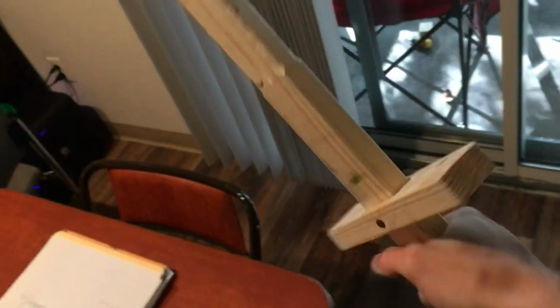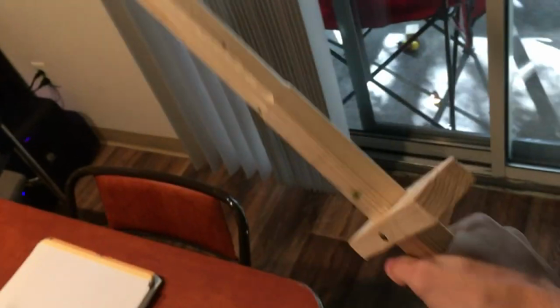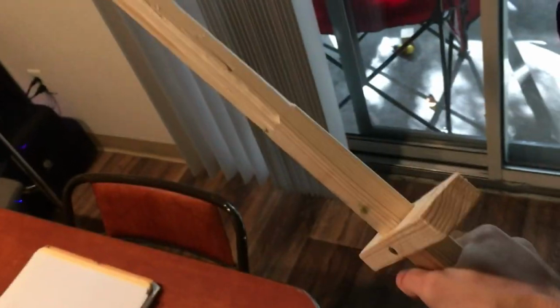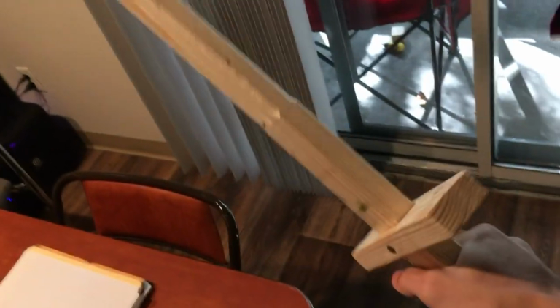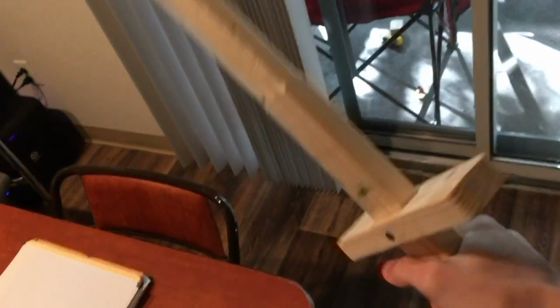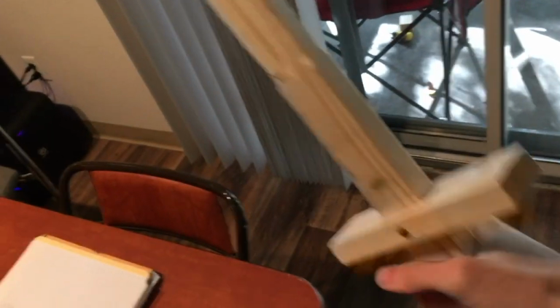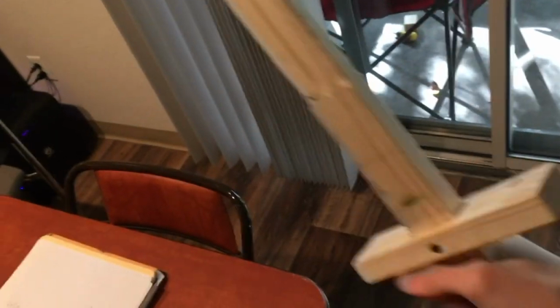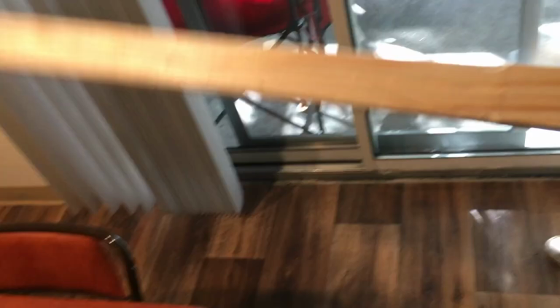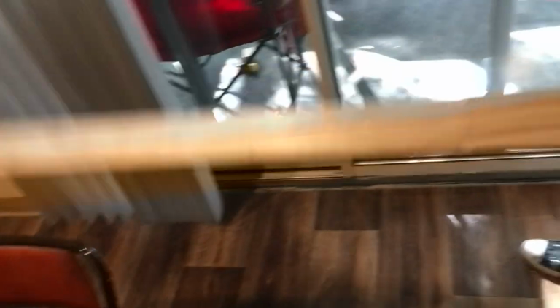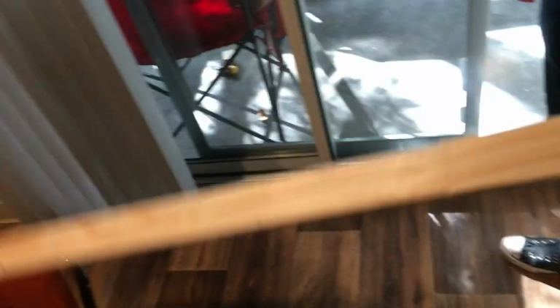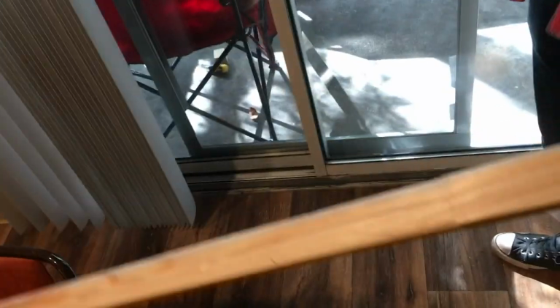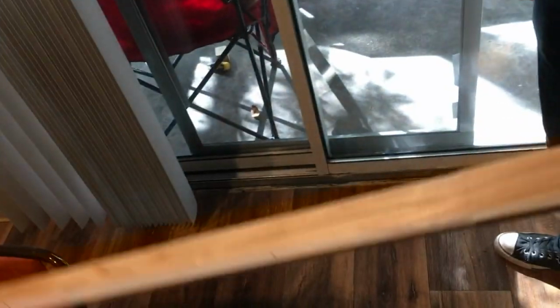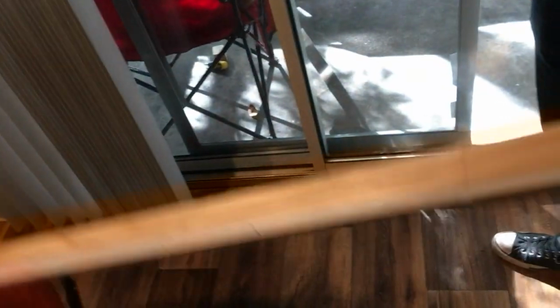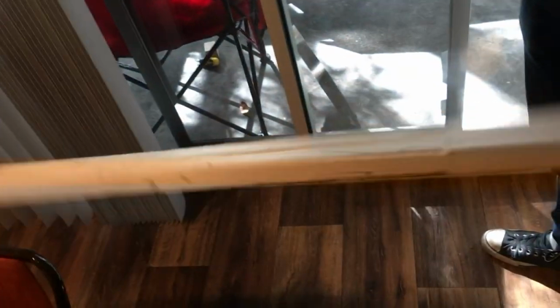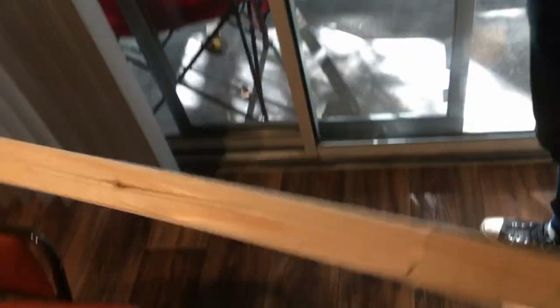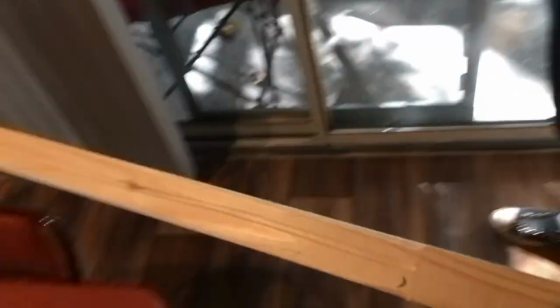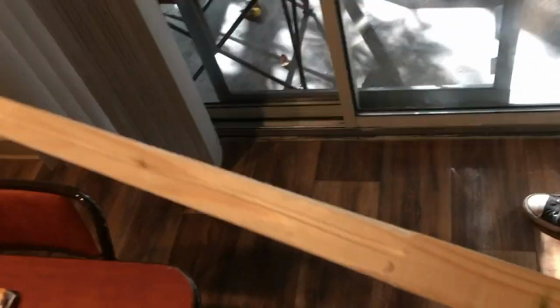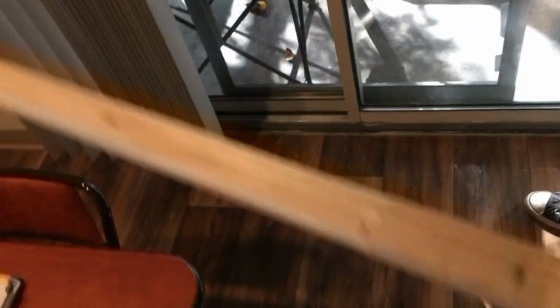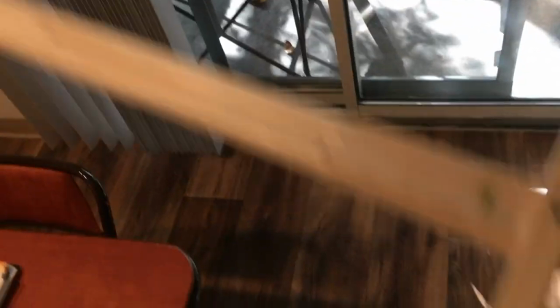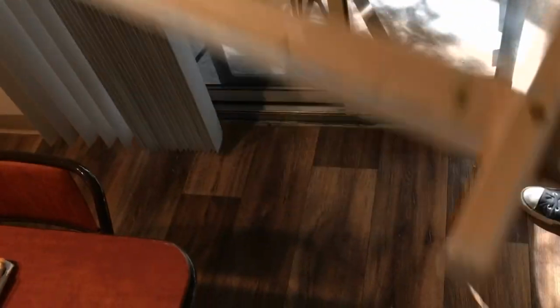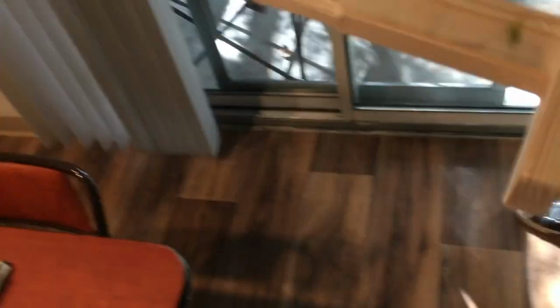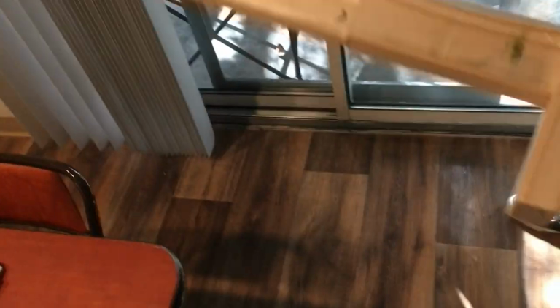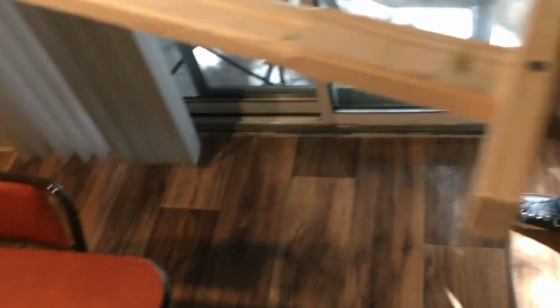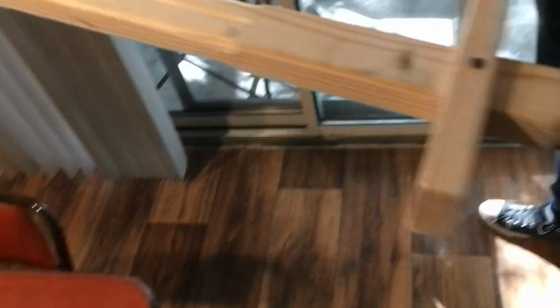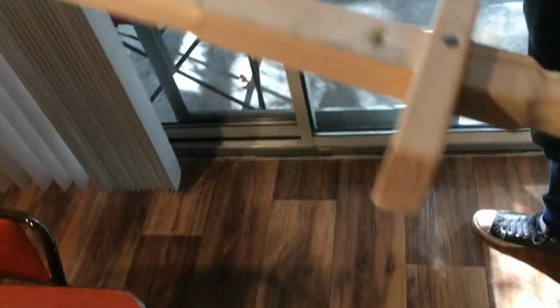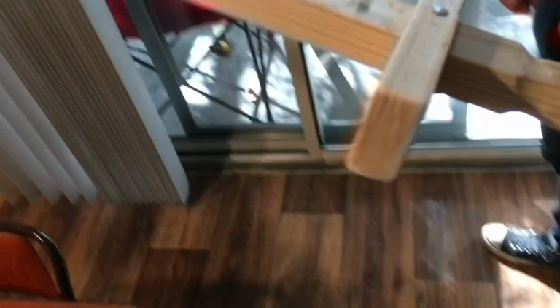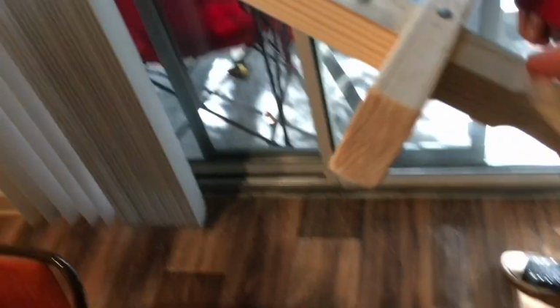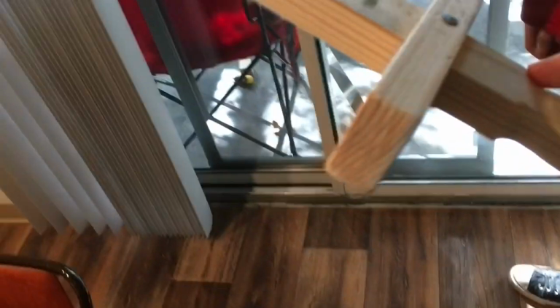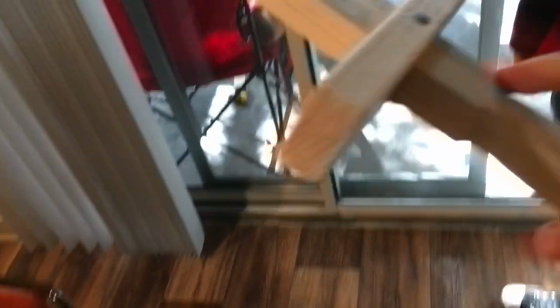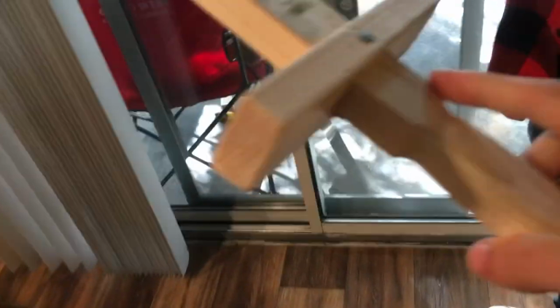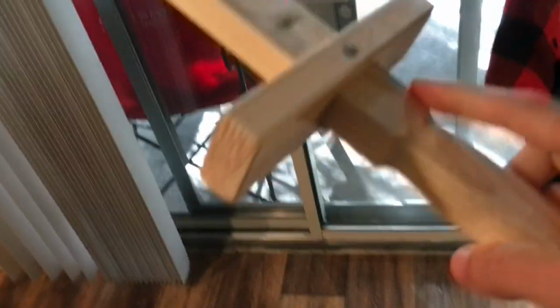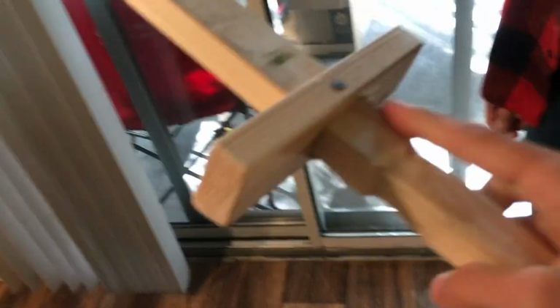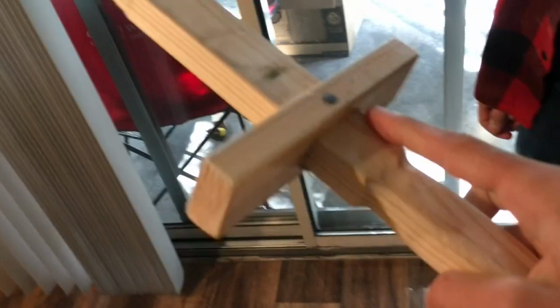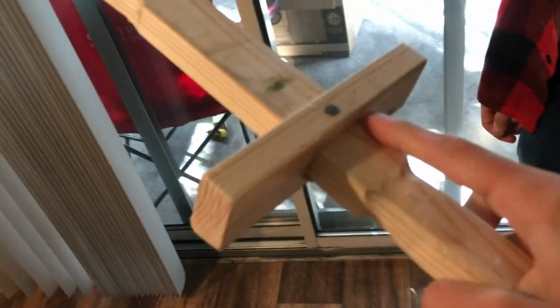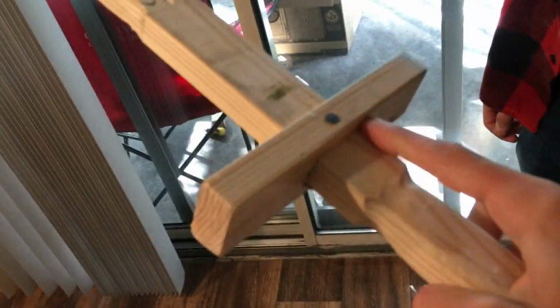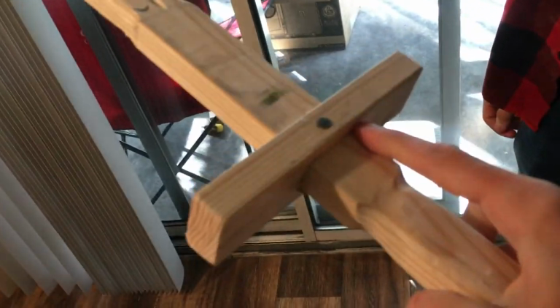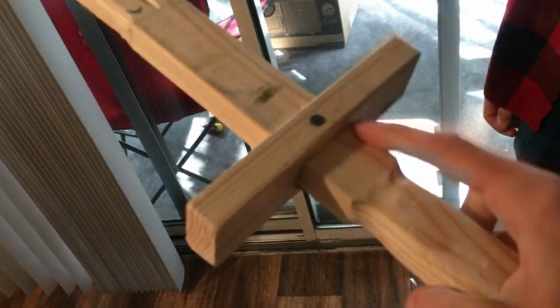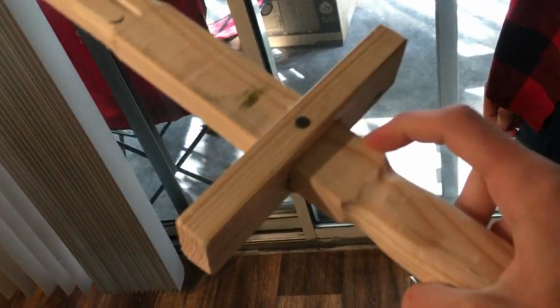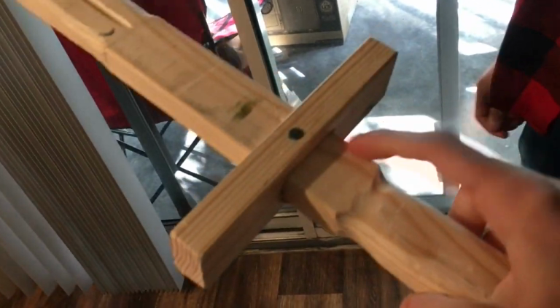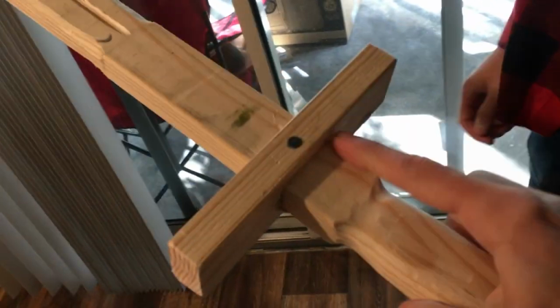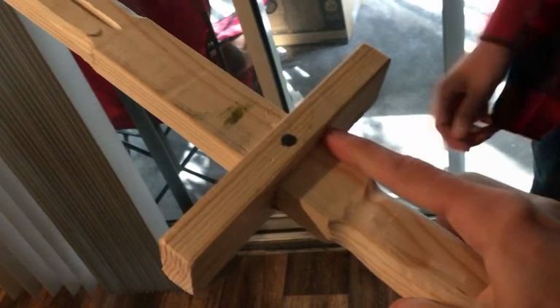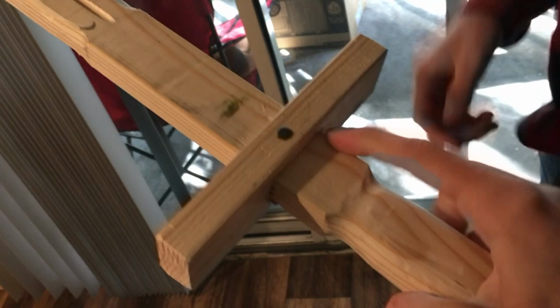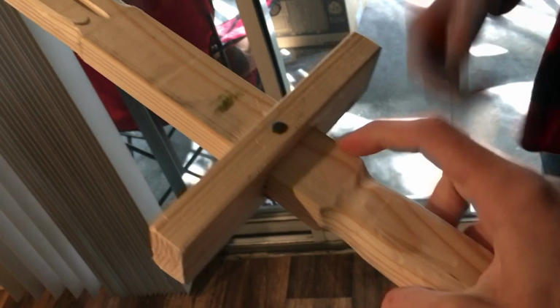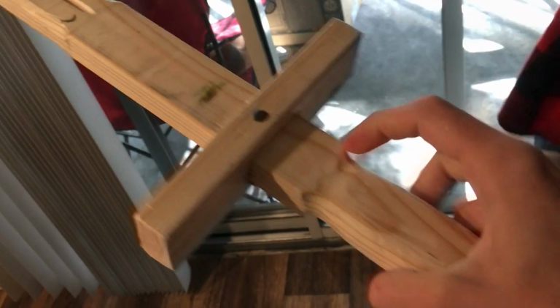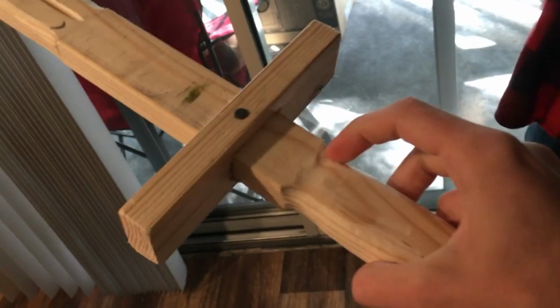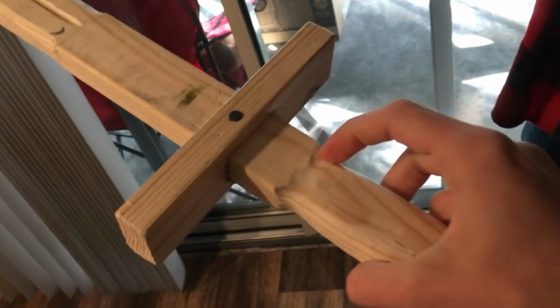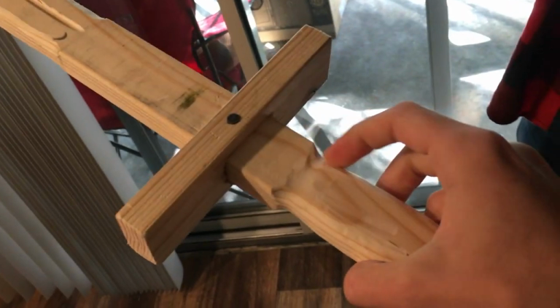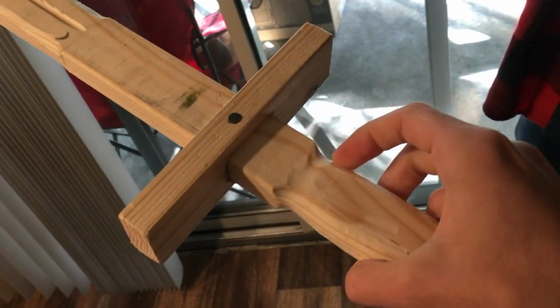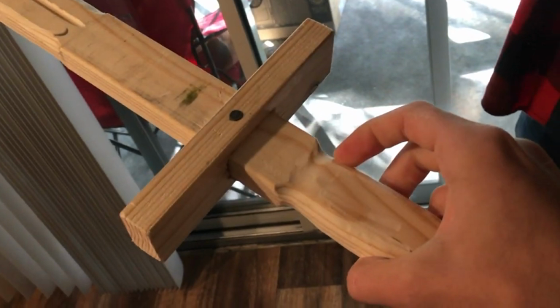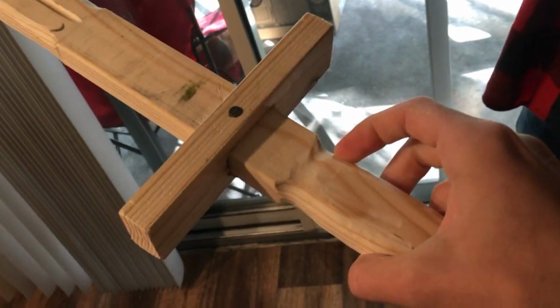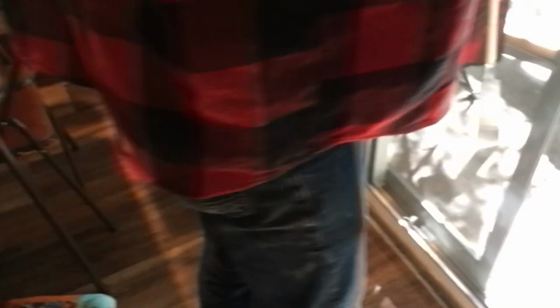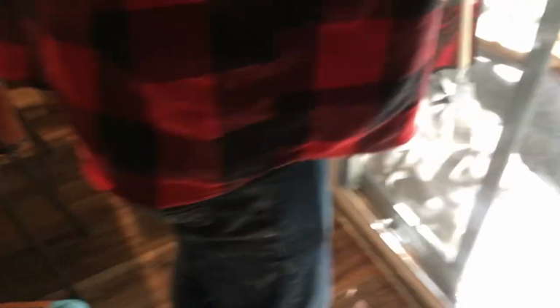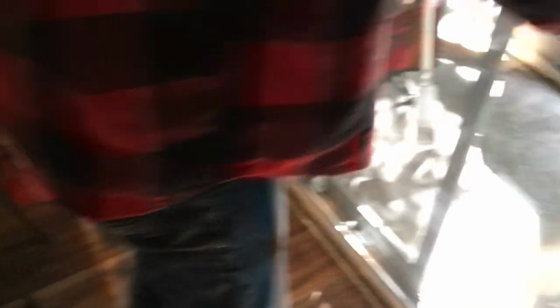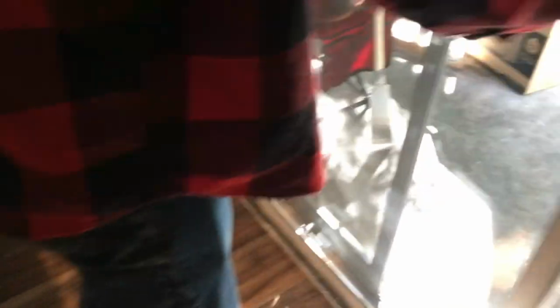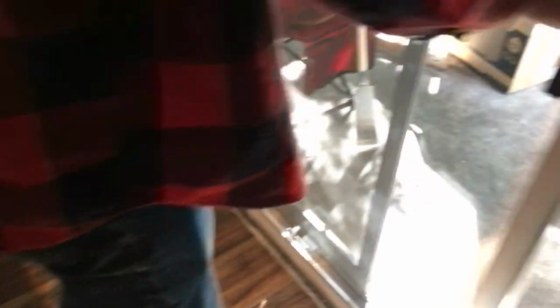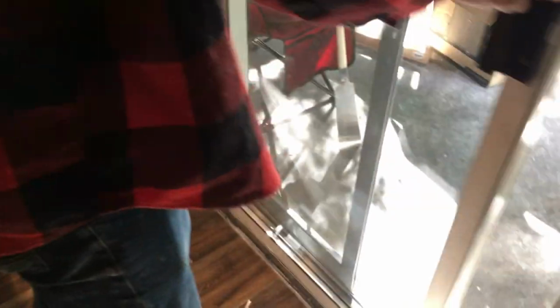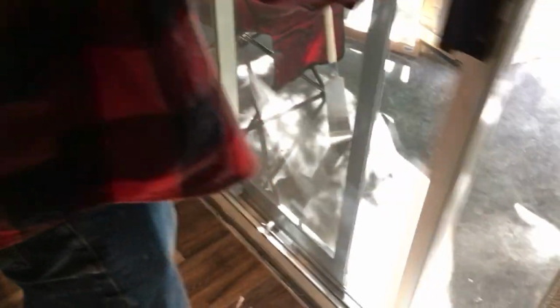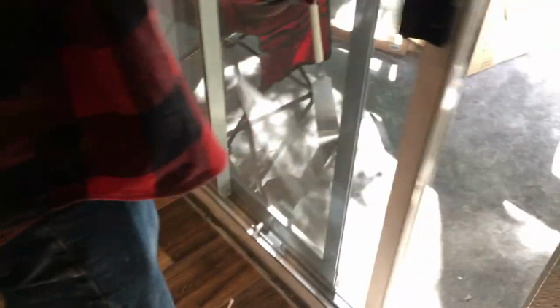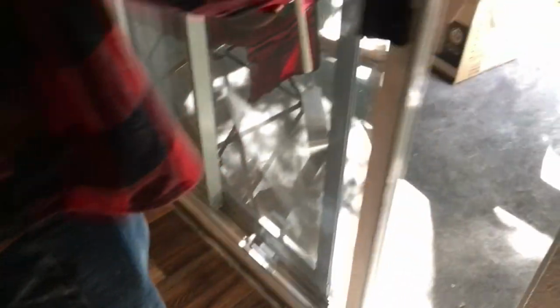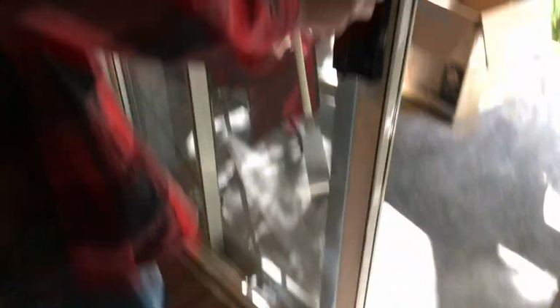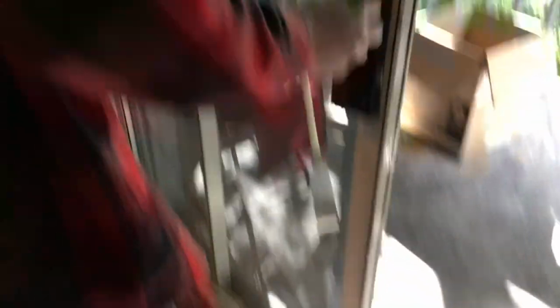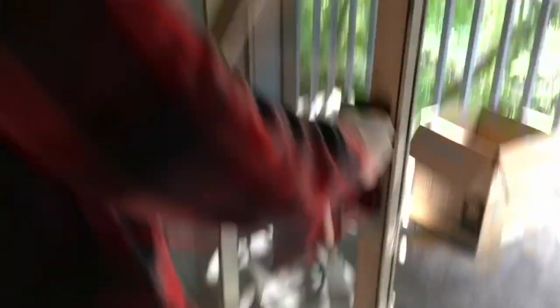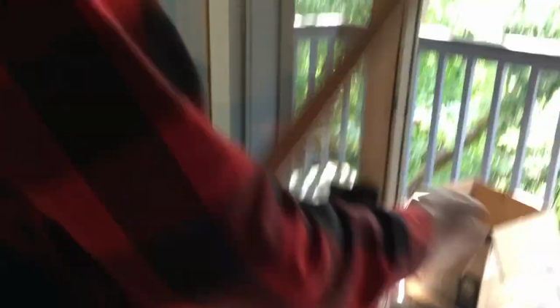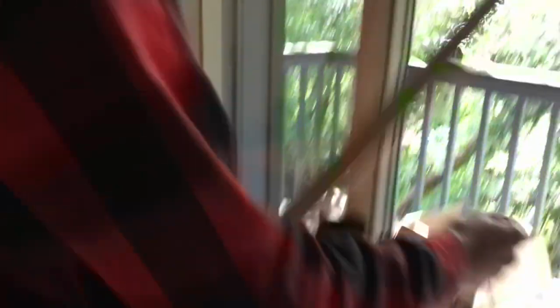My only complaint would be: can you continue it further up to the edge? That would just be a little bit more comfortable.